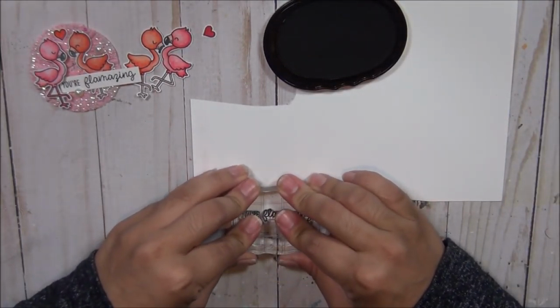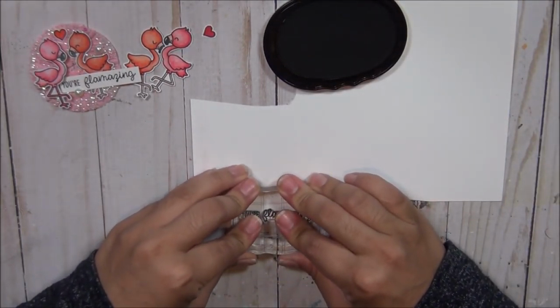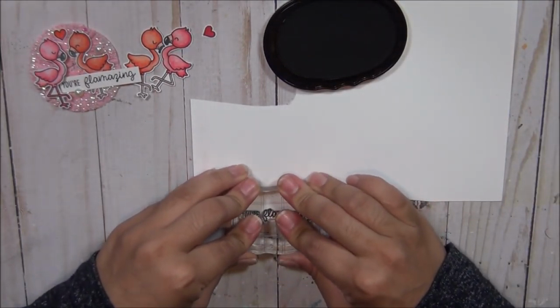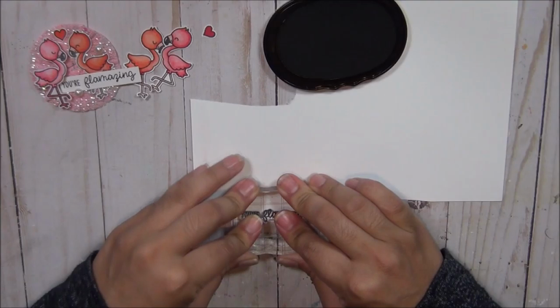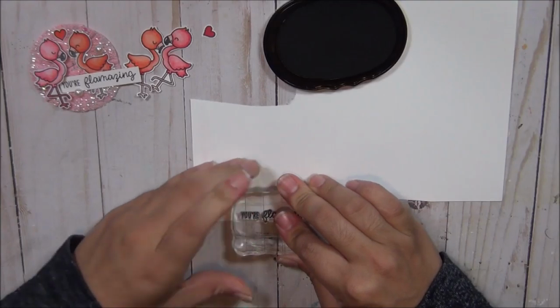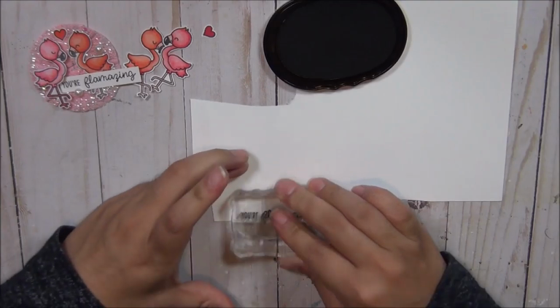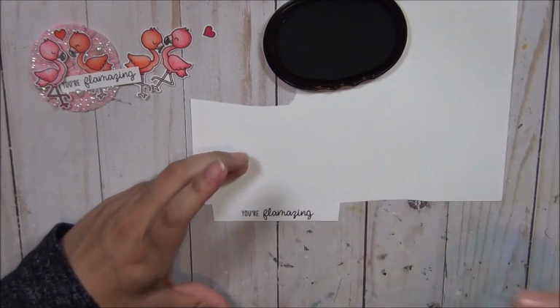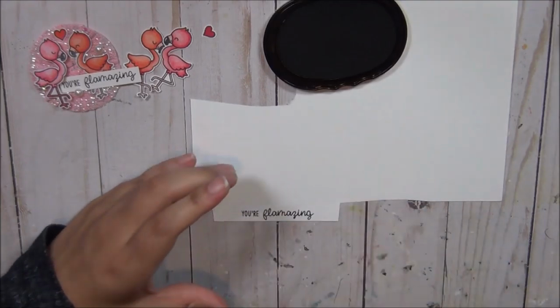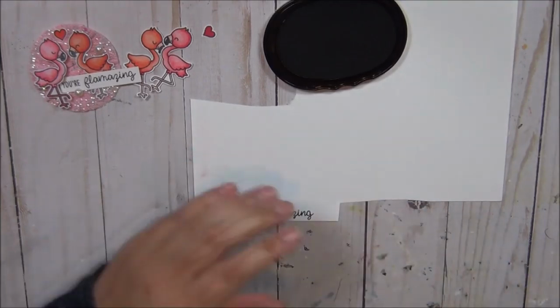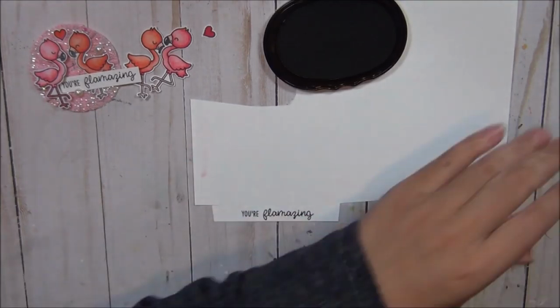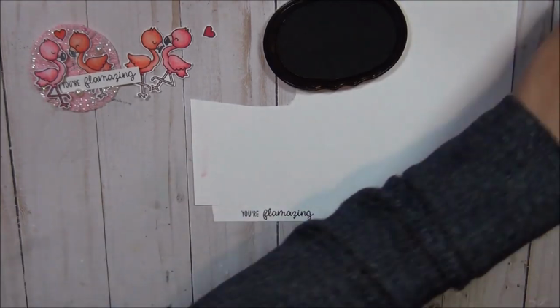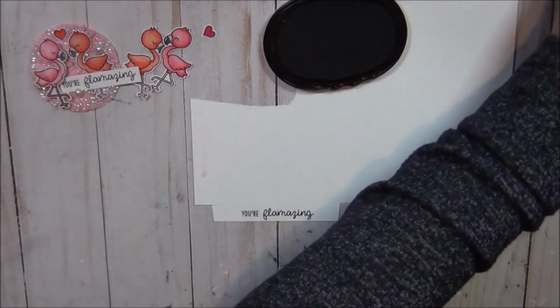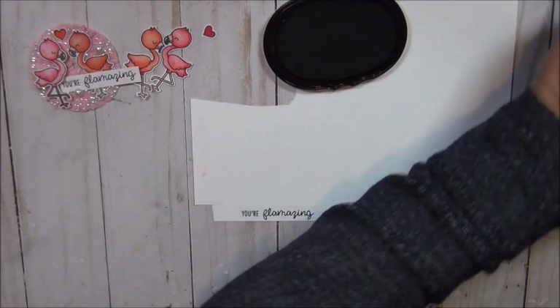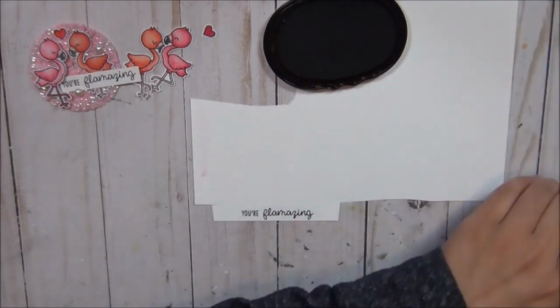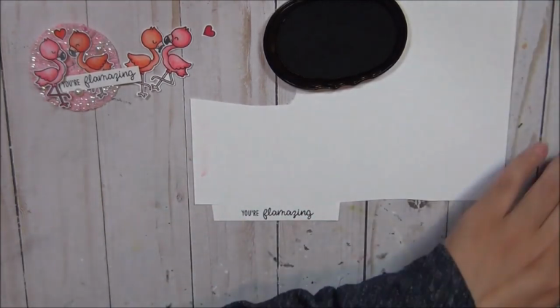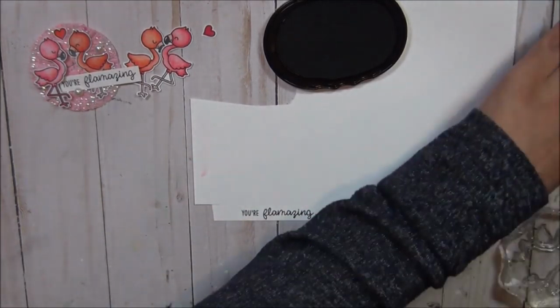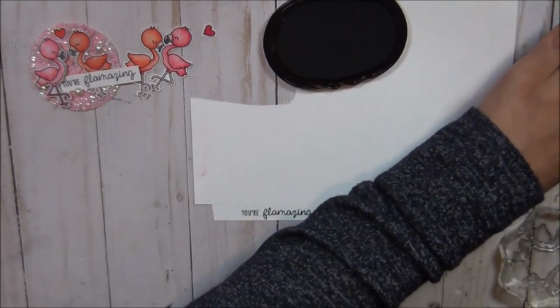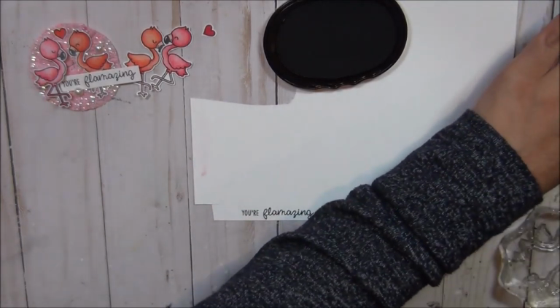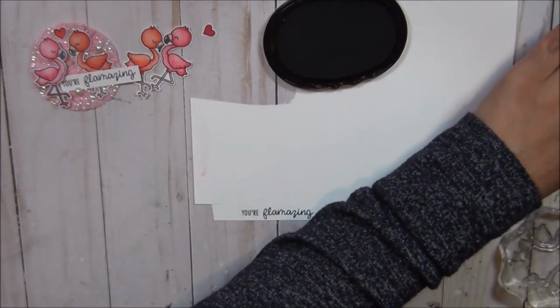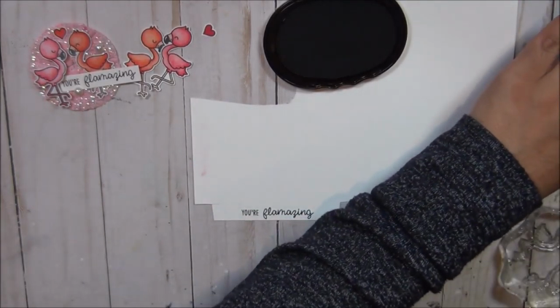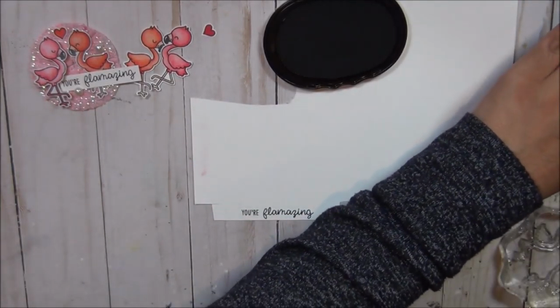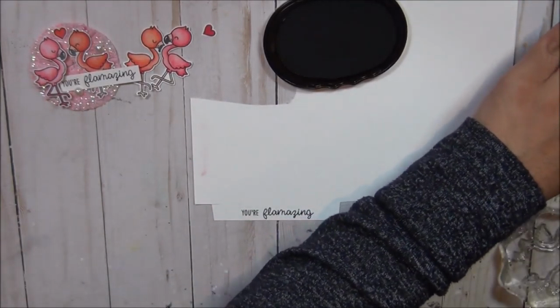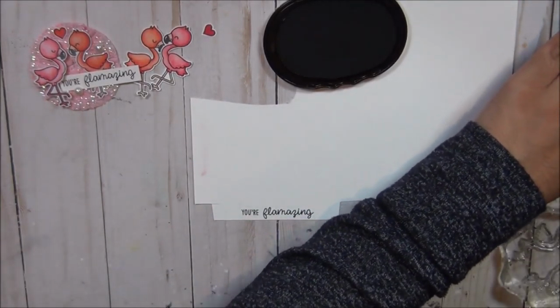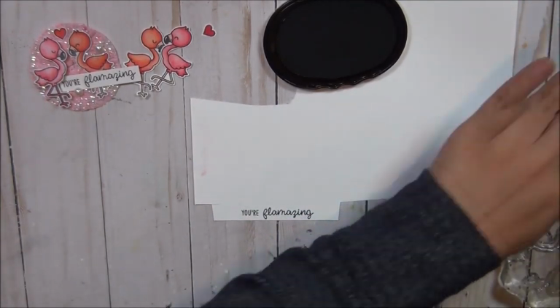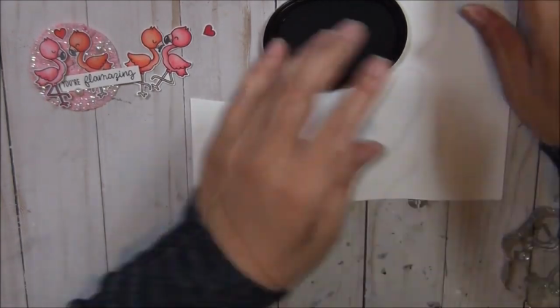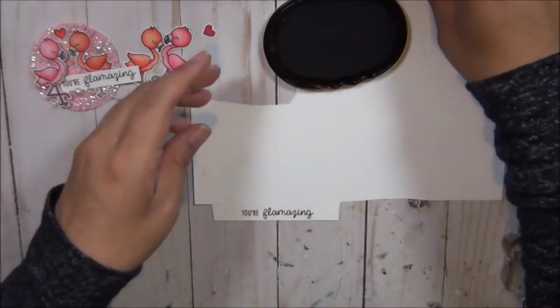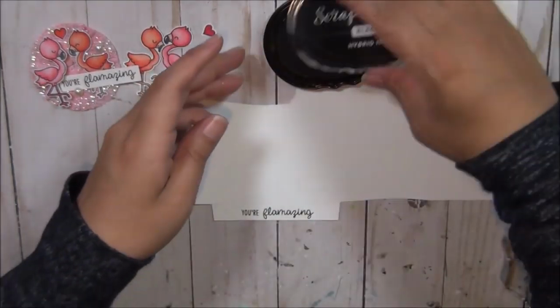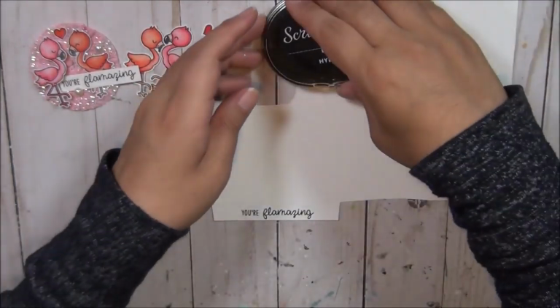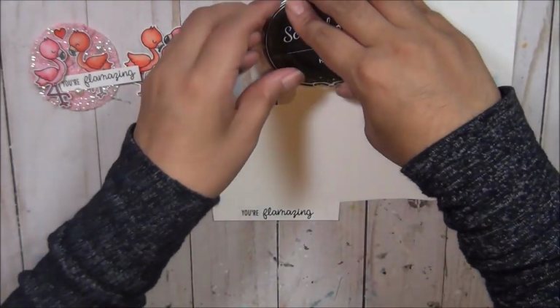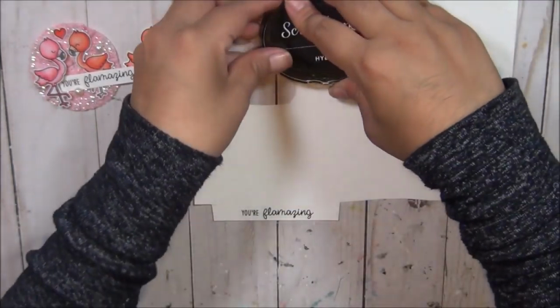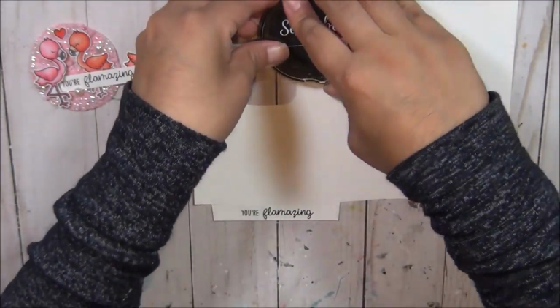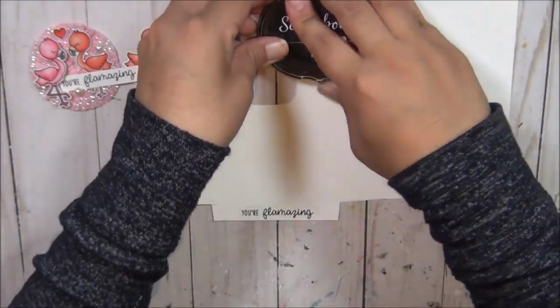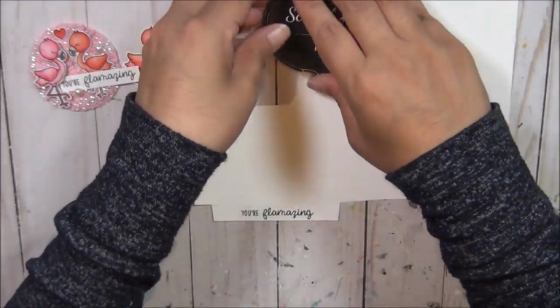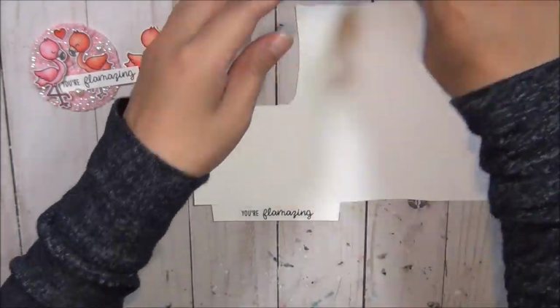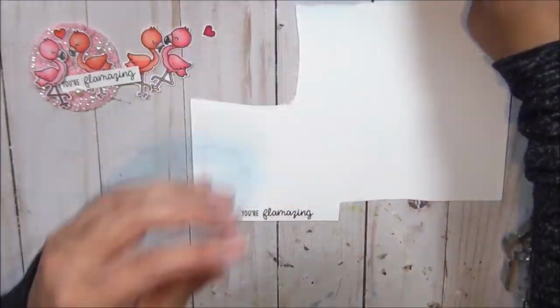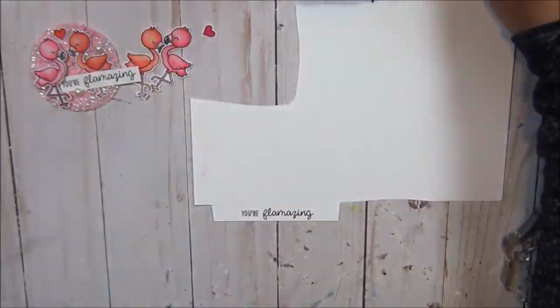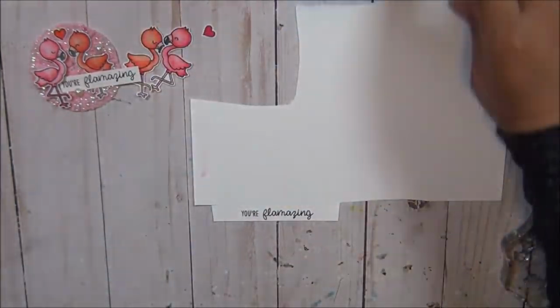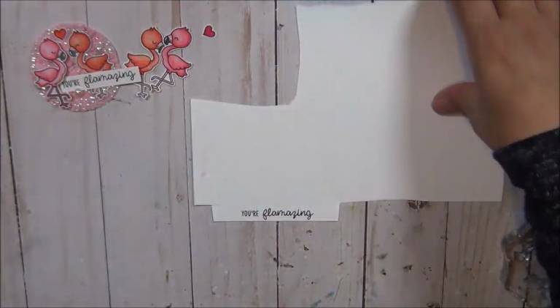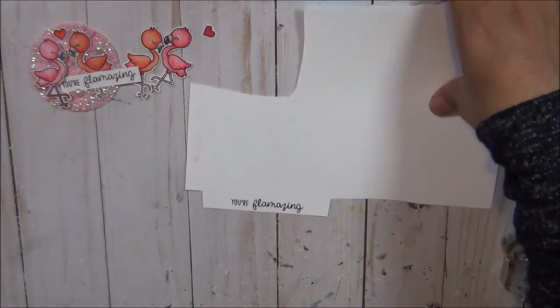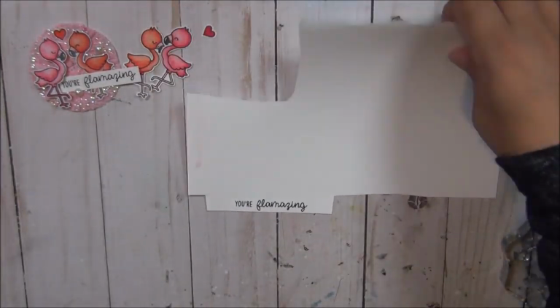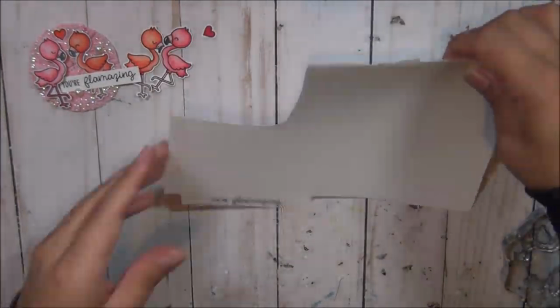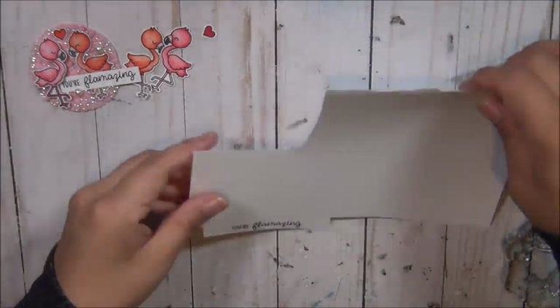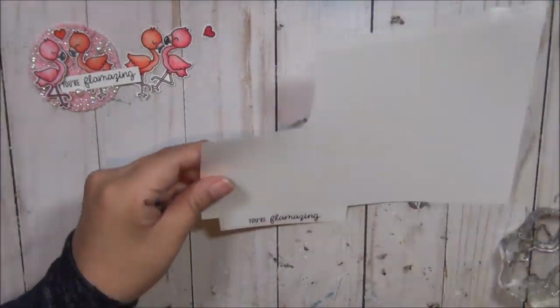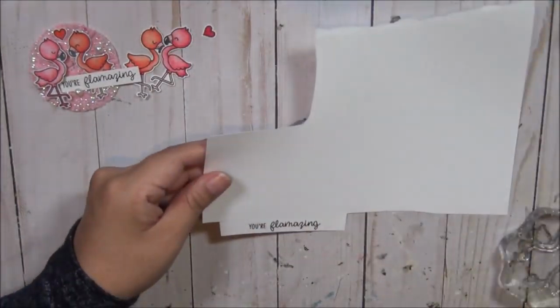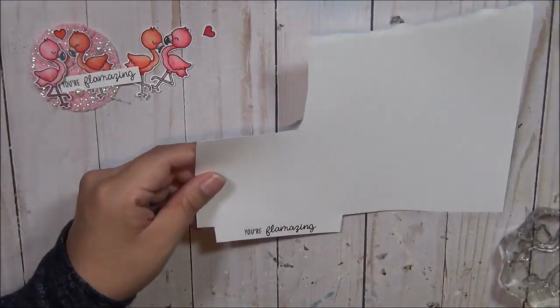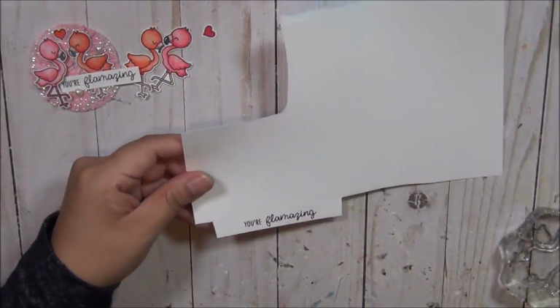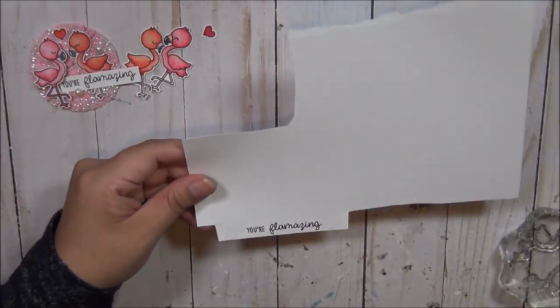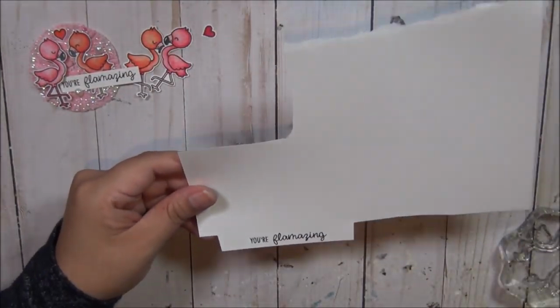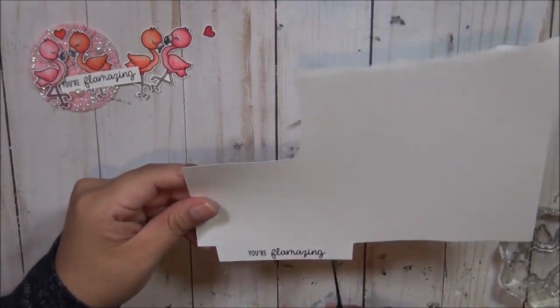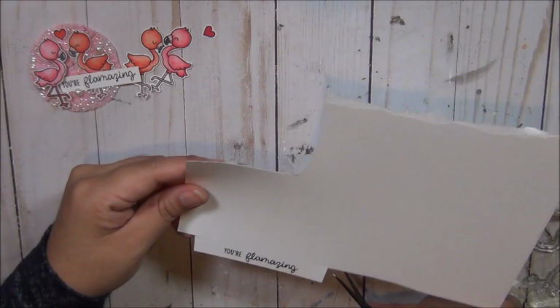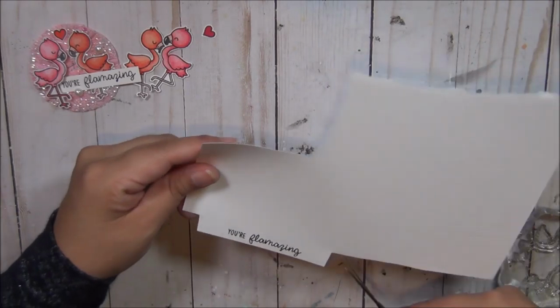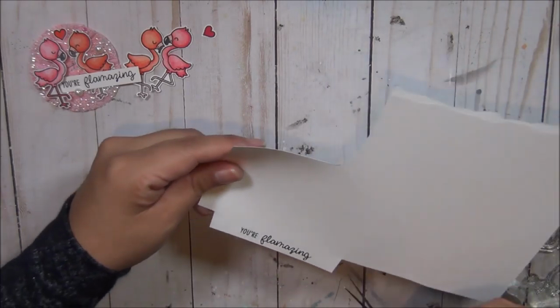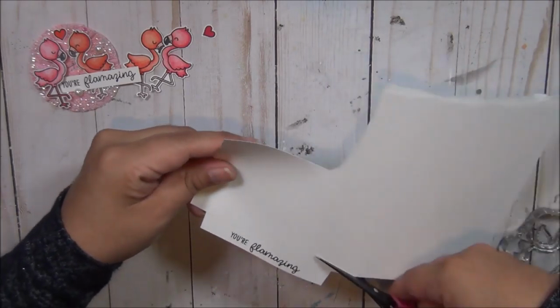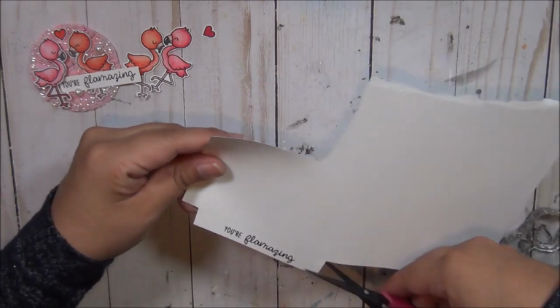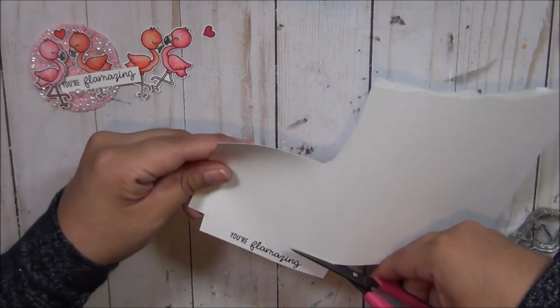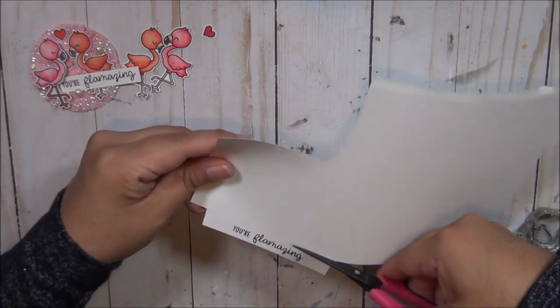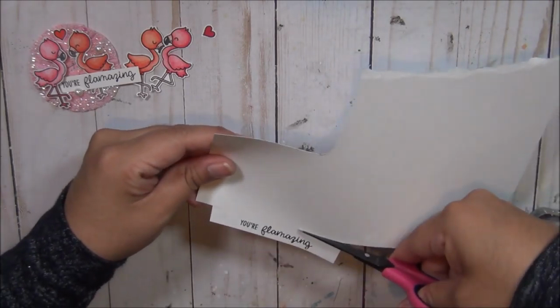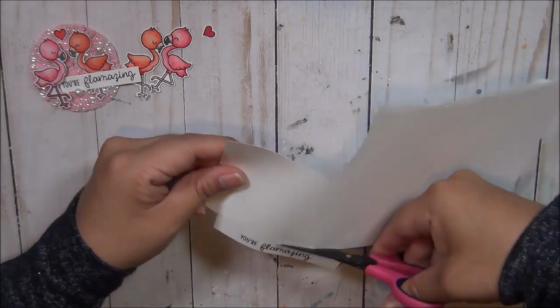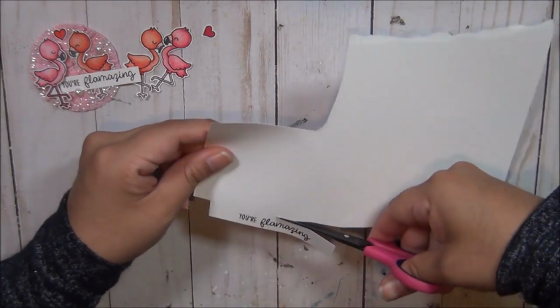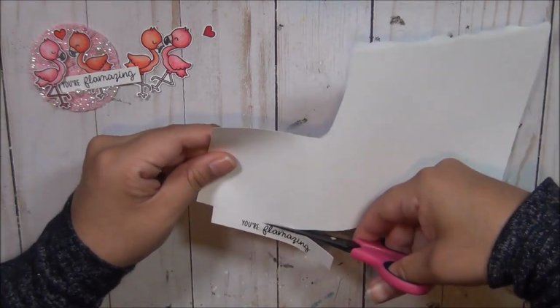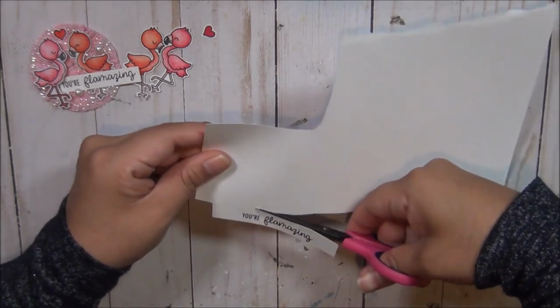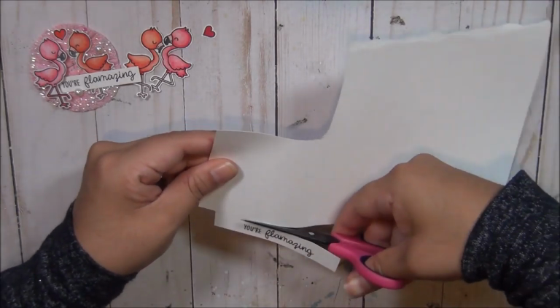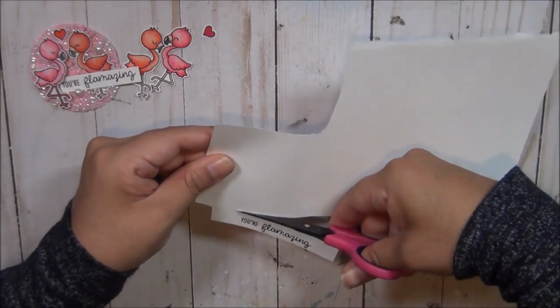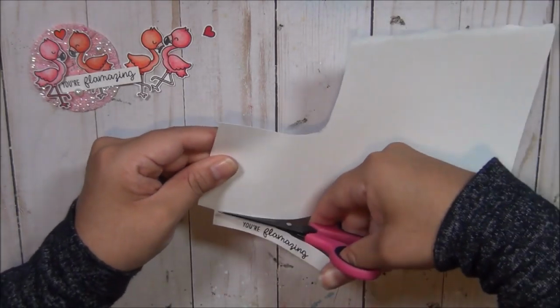I'm also going to be using the sentiment that says 'You are flamazing' — flamazing! I'm gonna stamp that and cut it in a little banner shape as well.